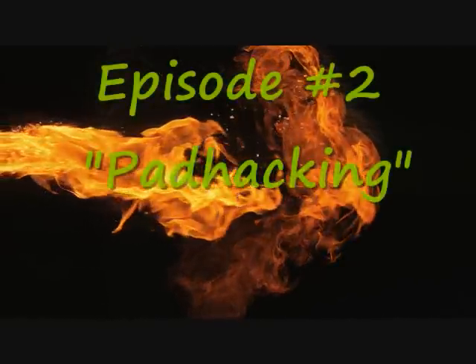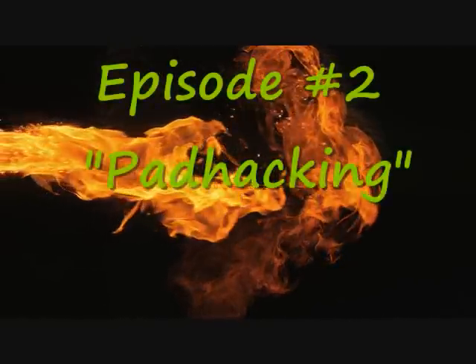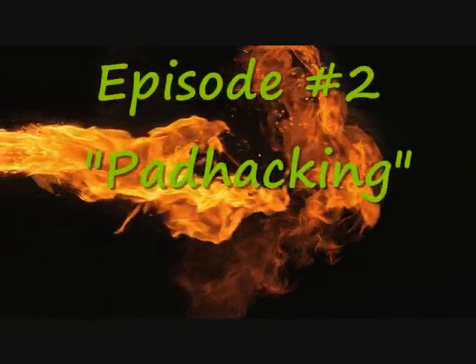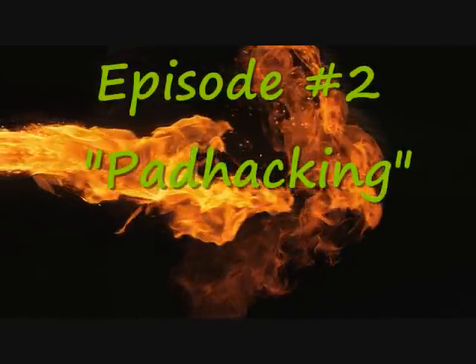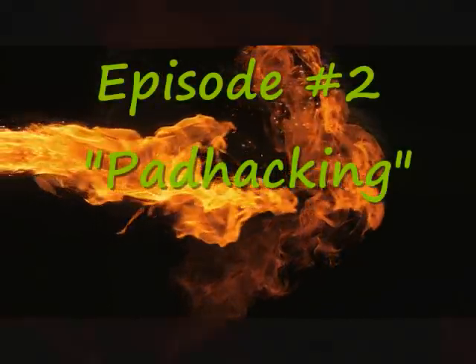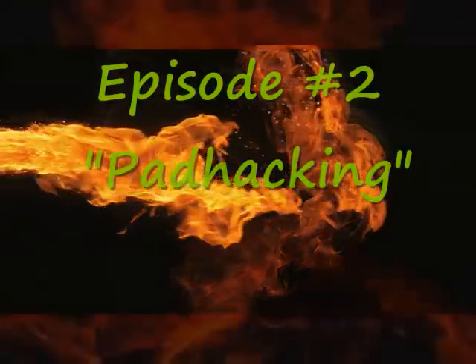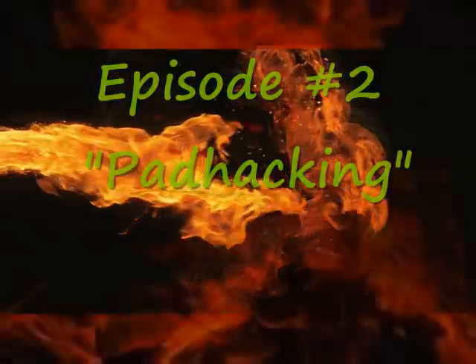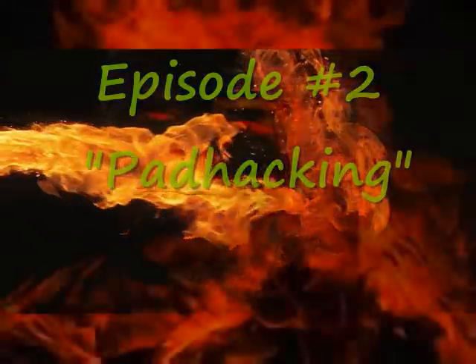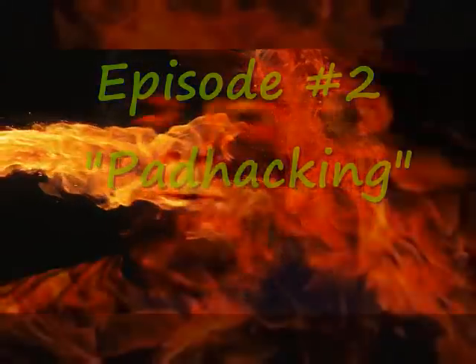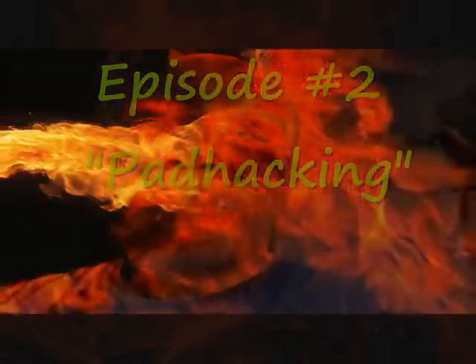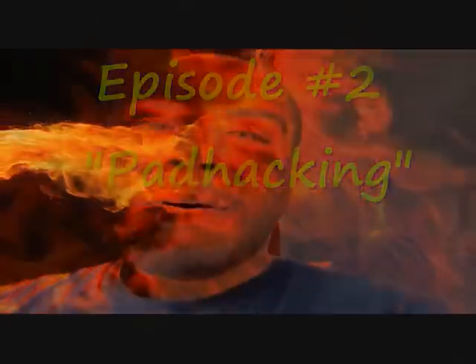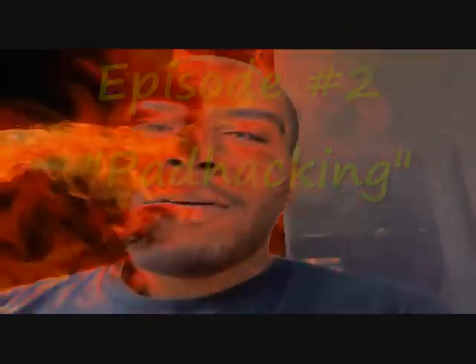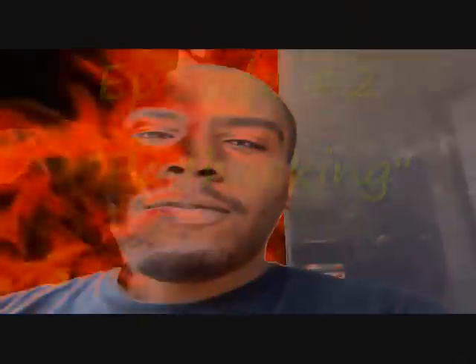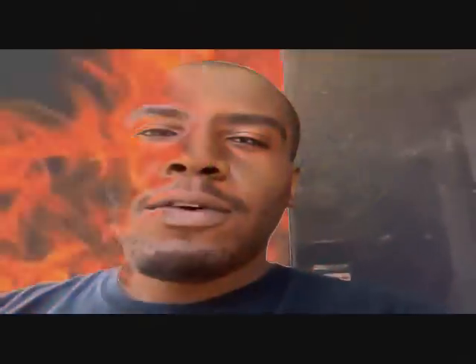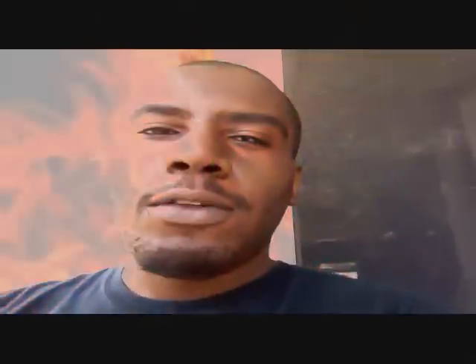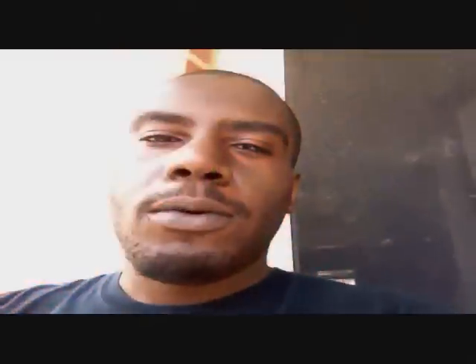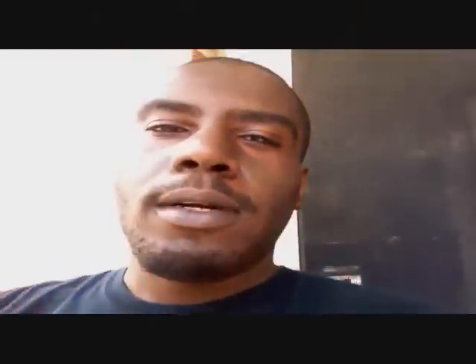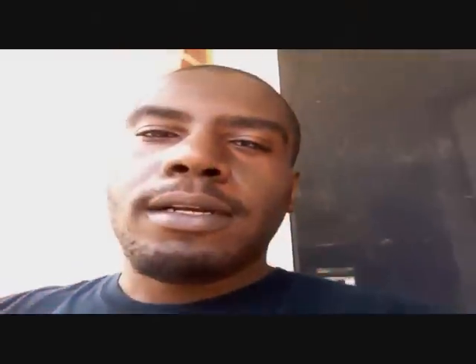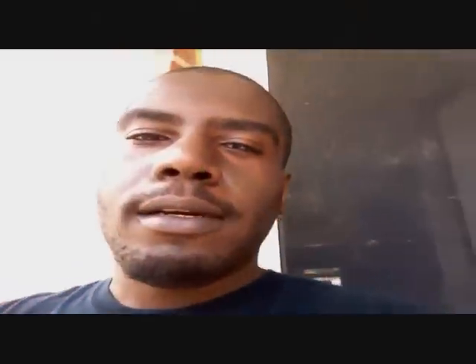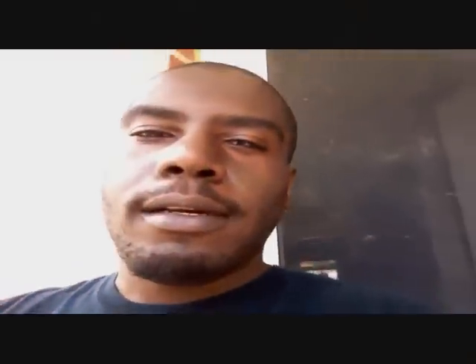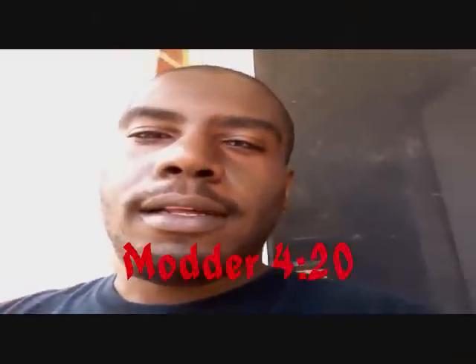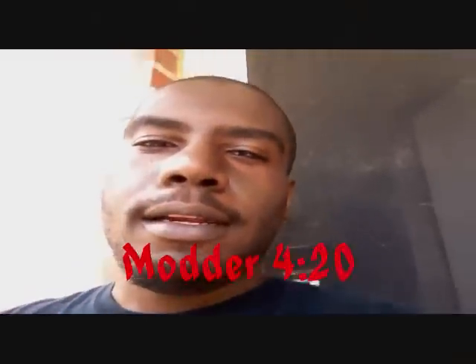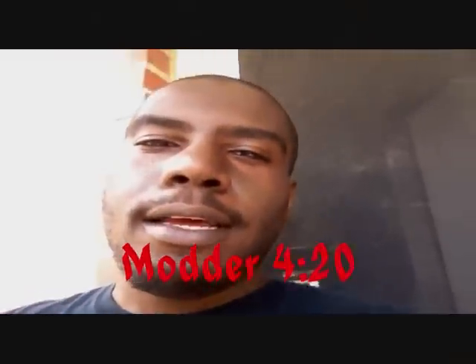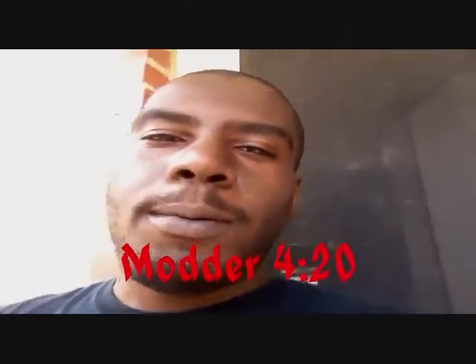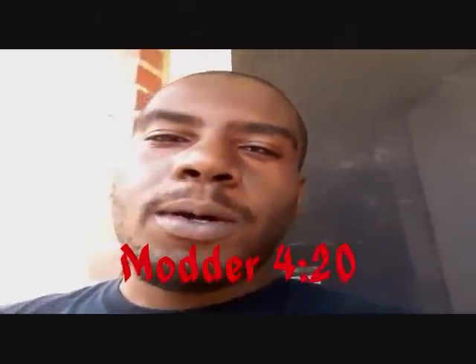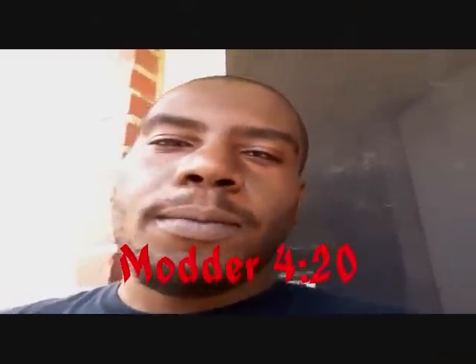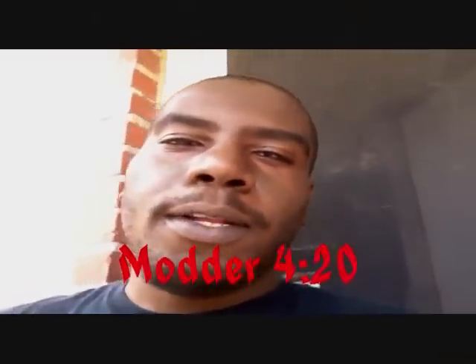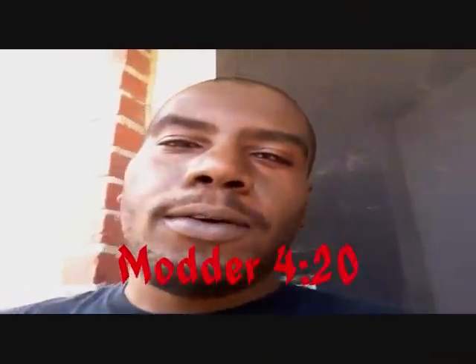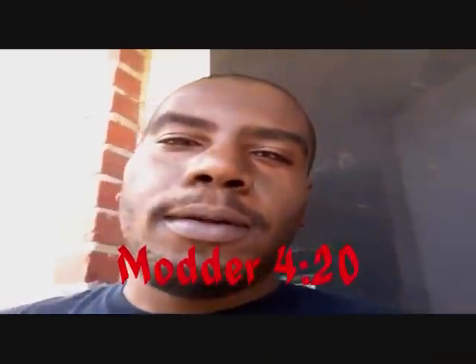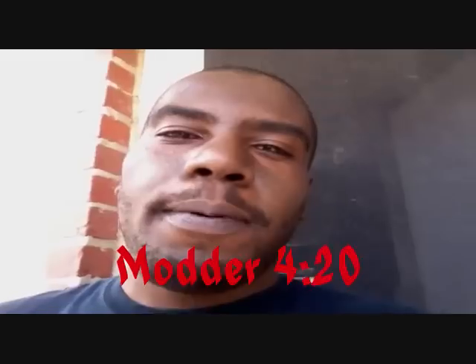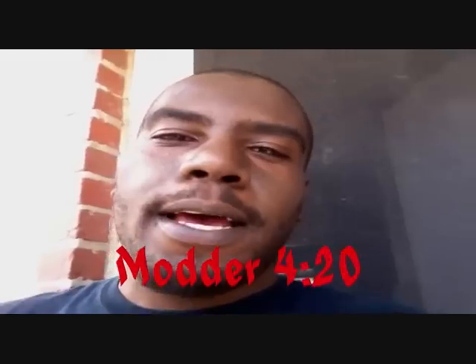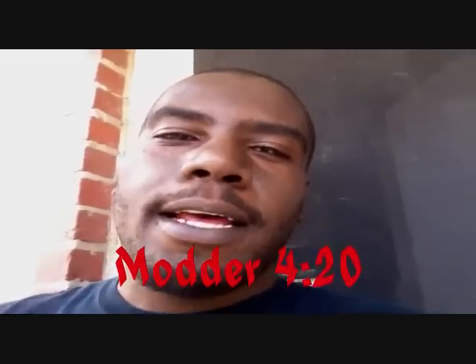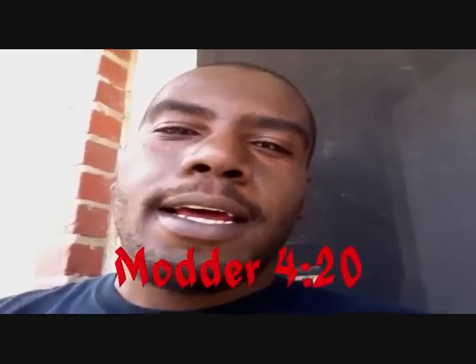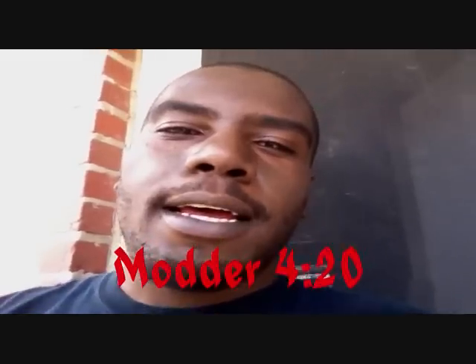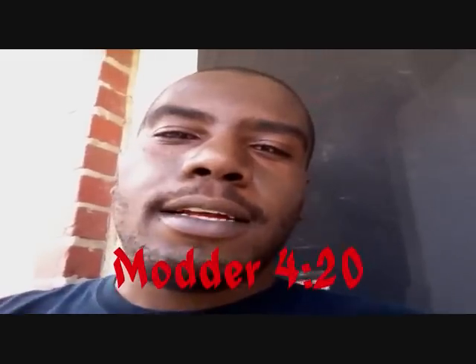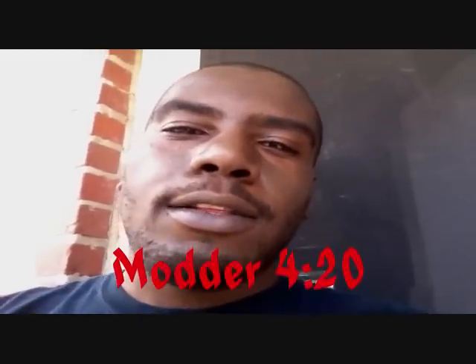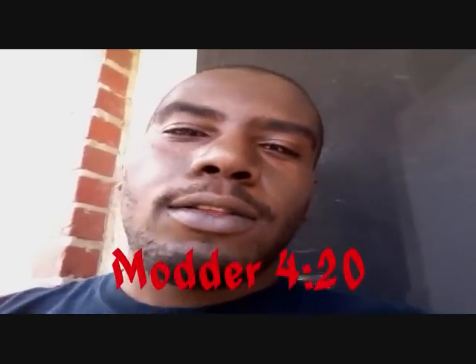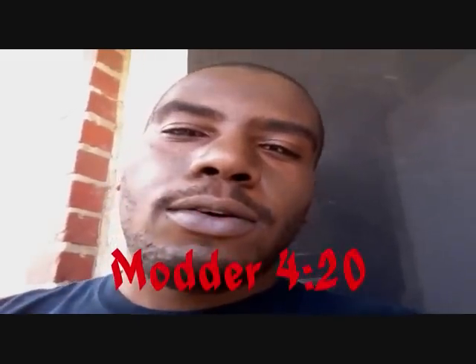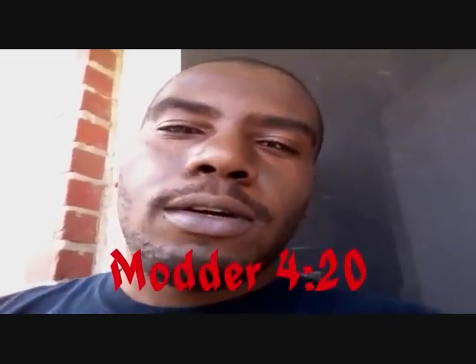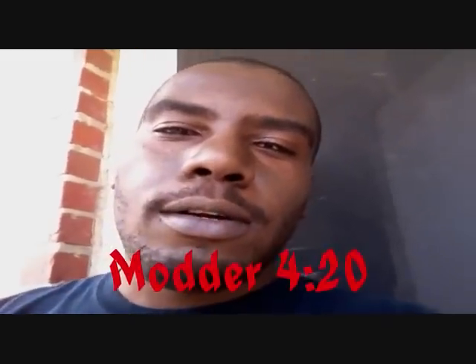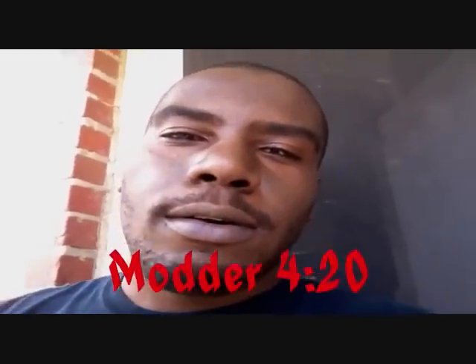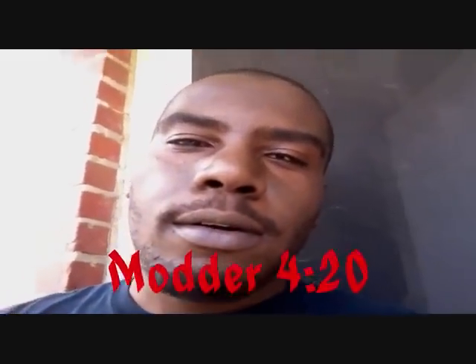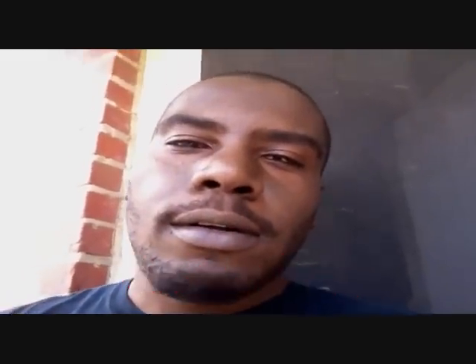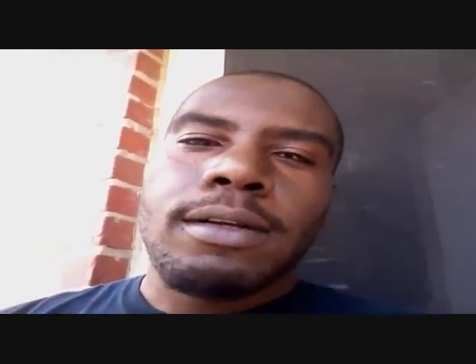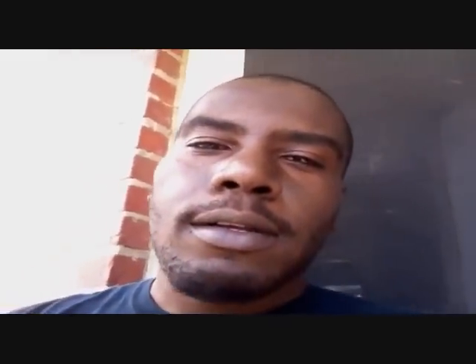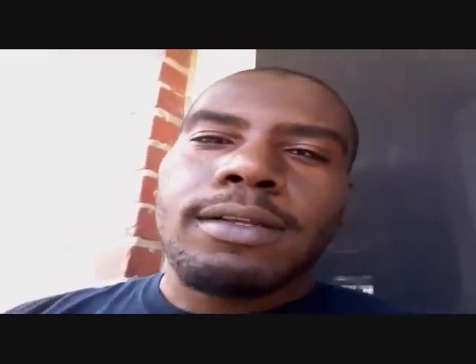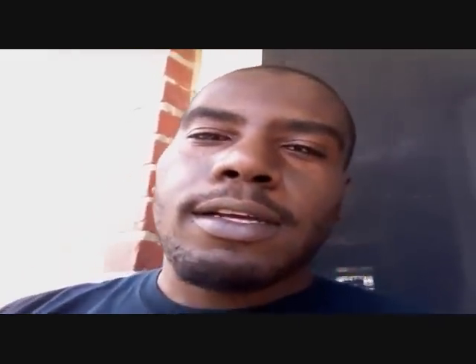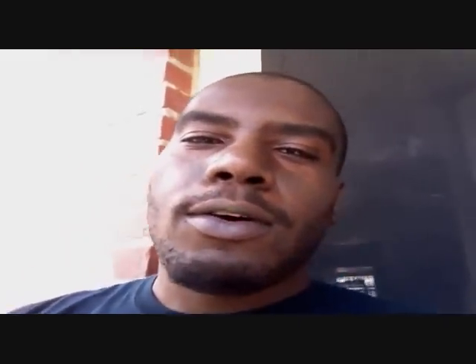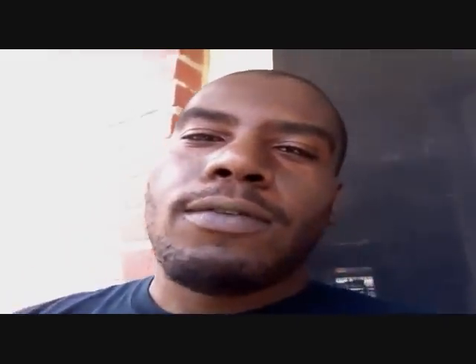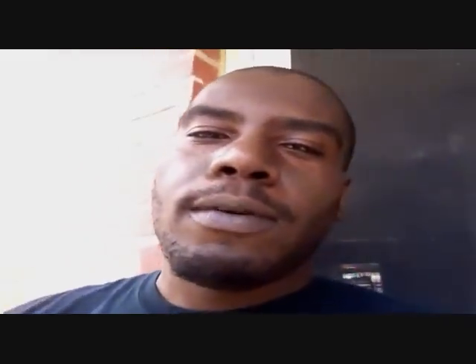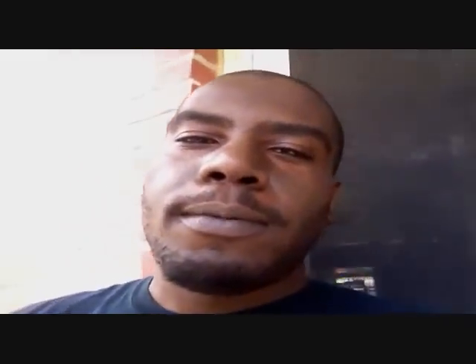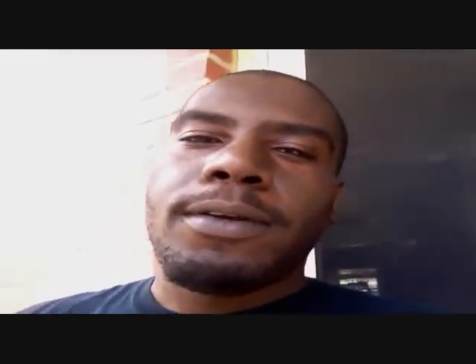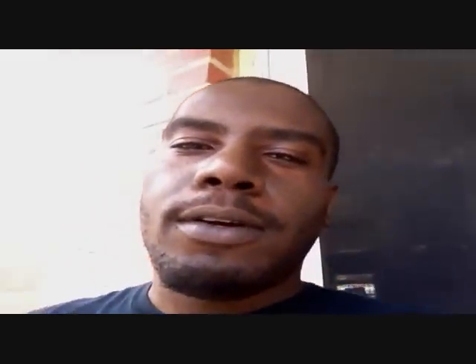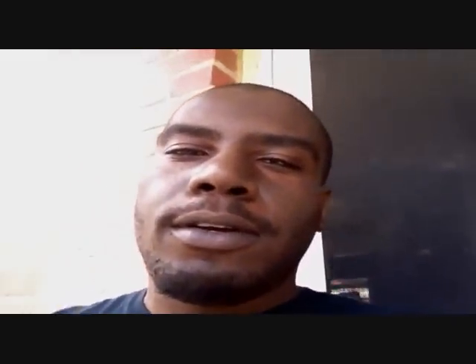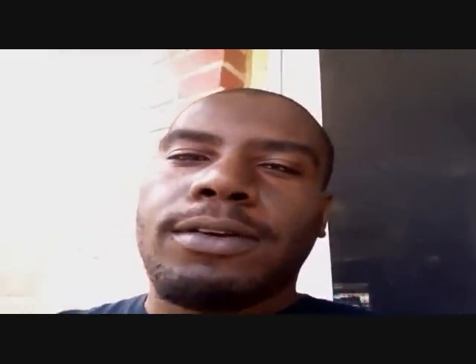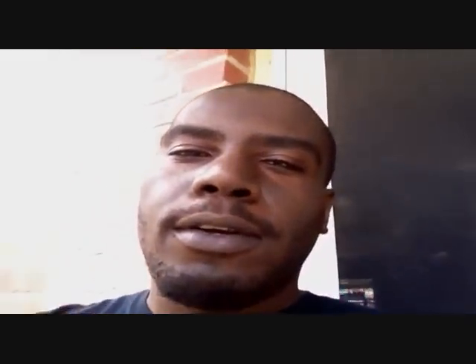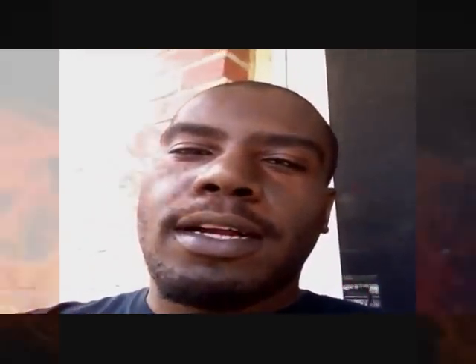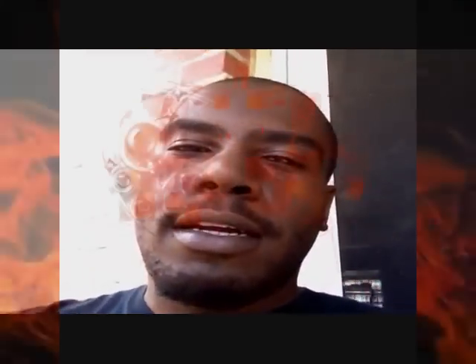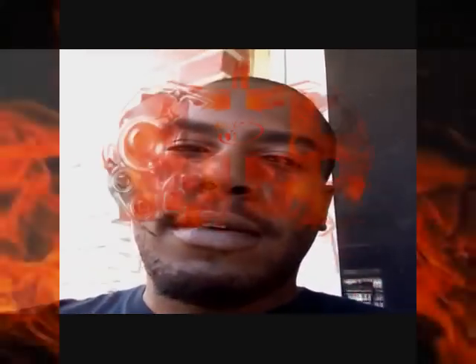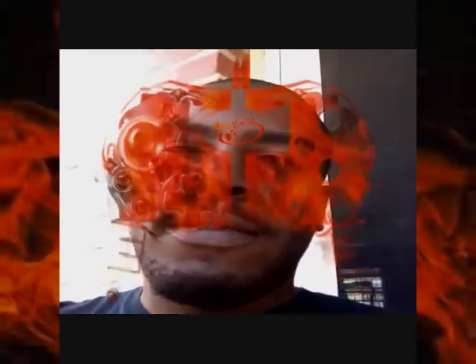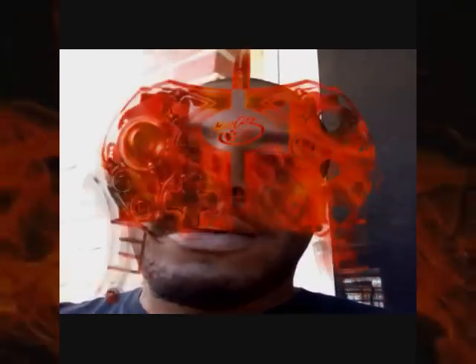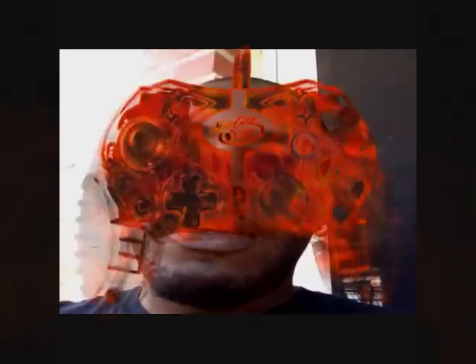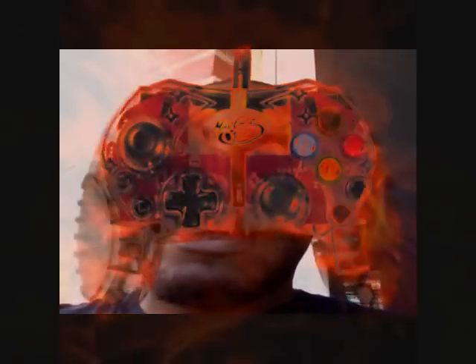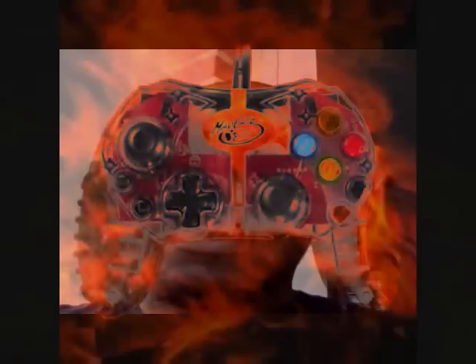It's your boy model420, and today we're going to be doing the pad hacking tutorial. So let's go over the material if you got a gift for this.